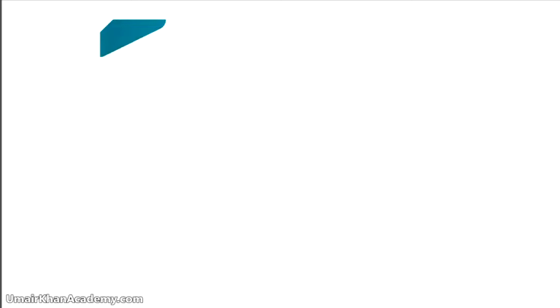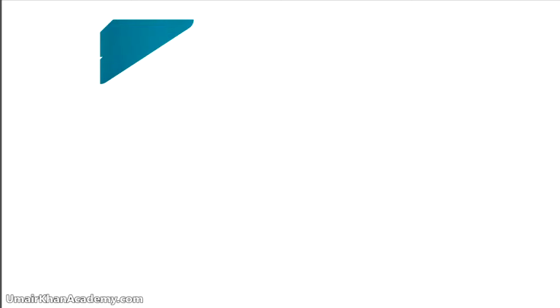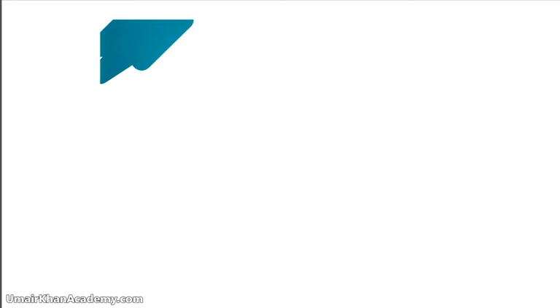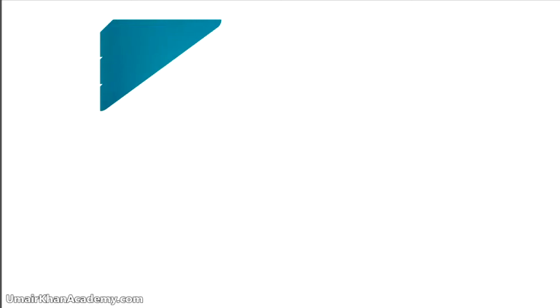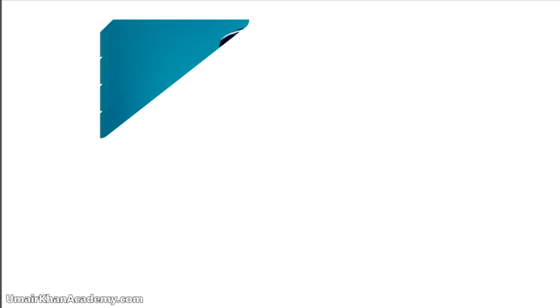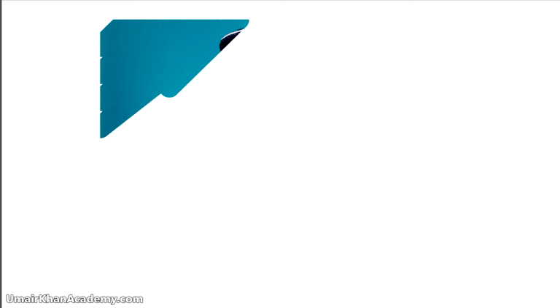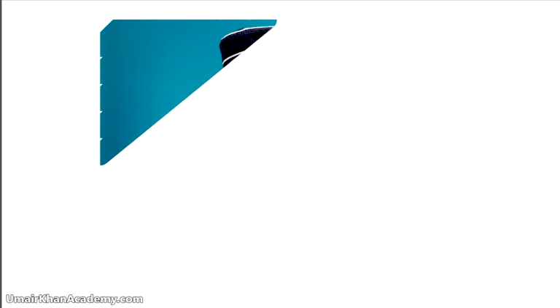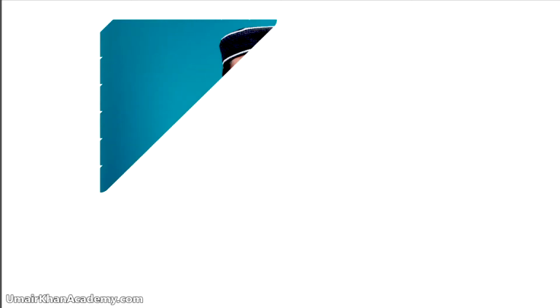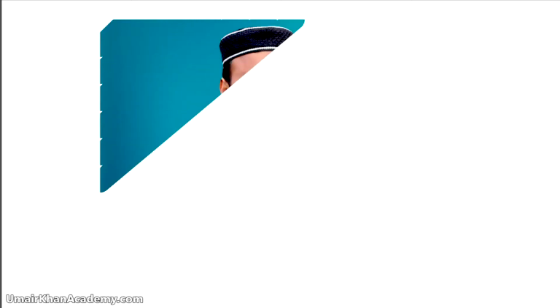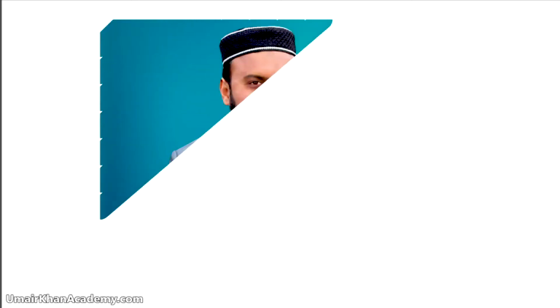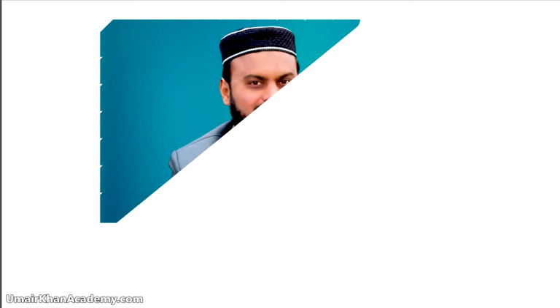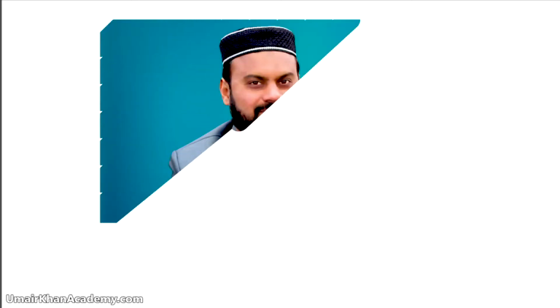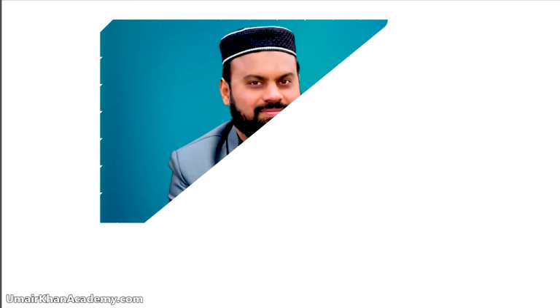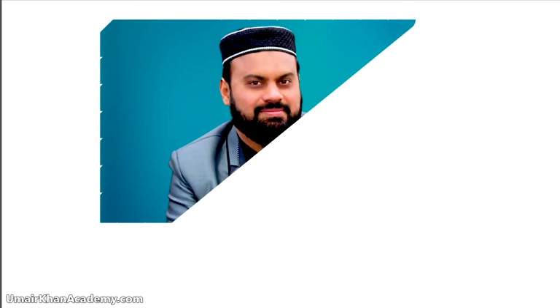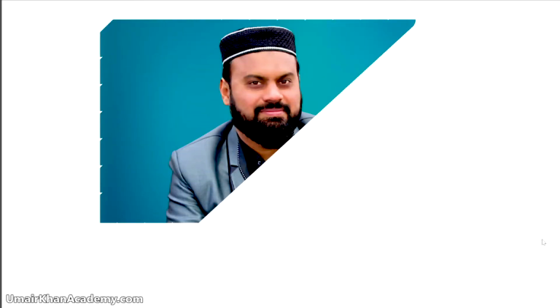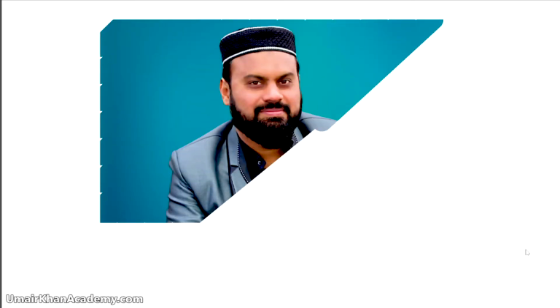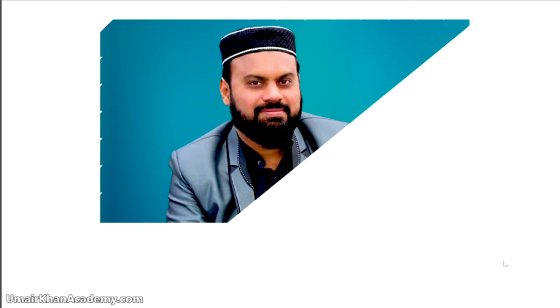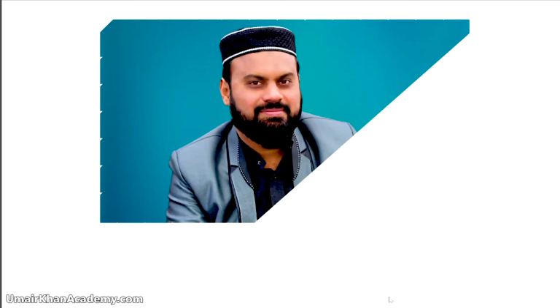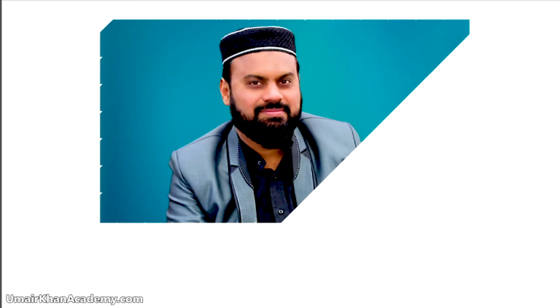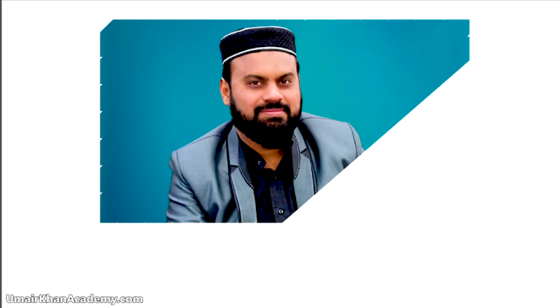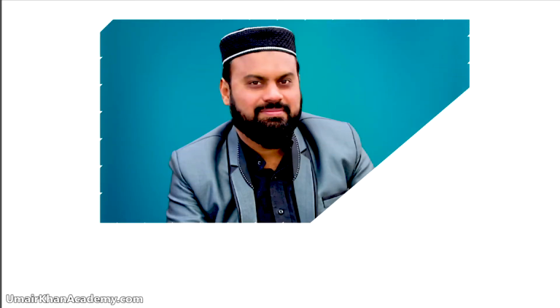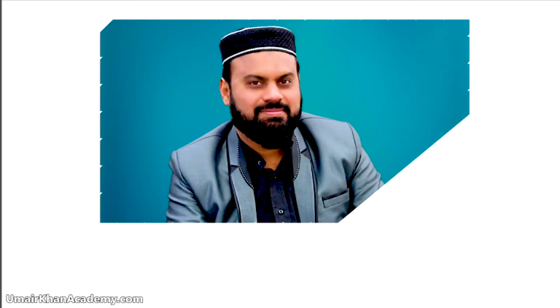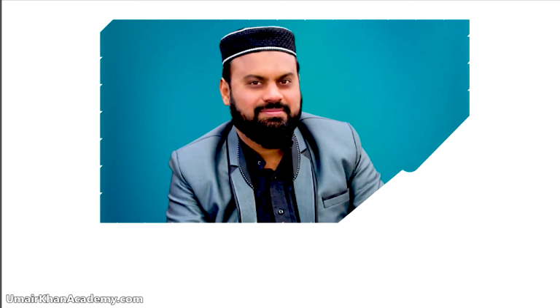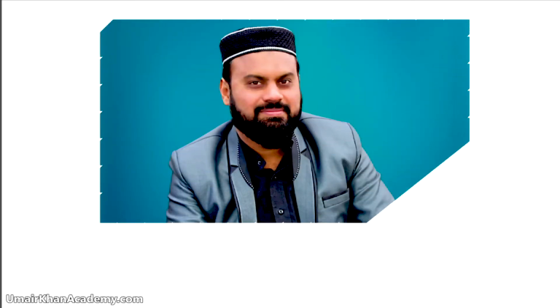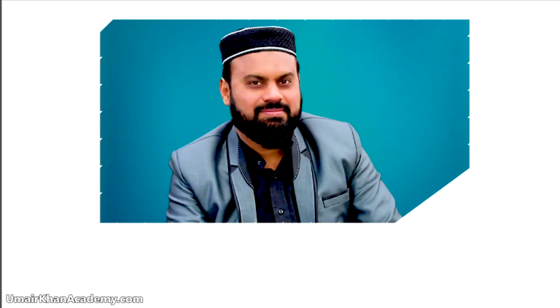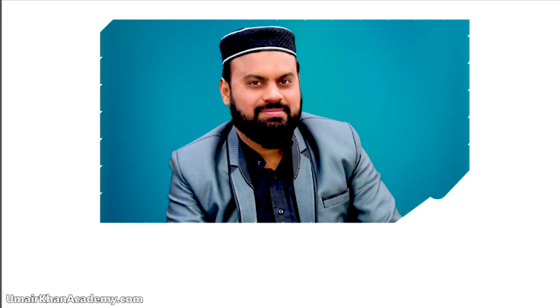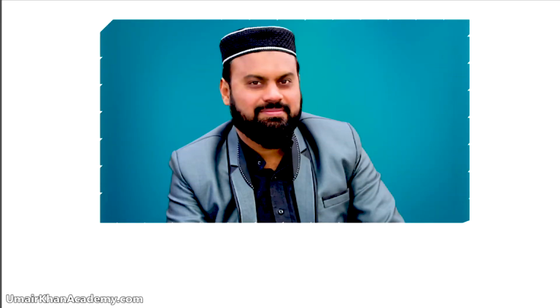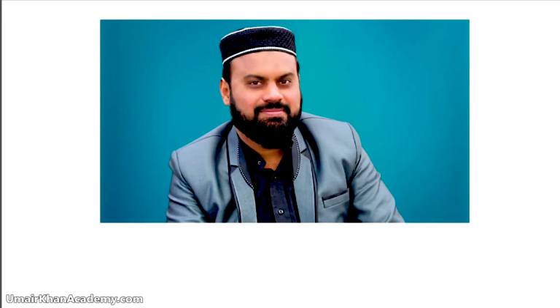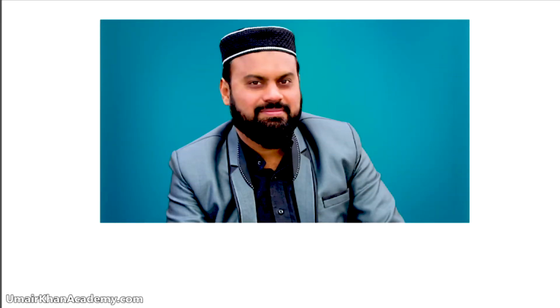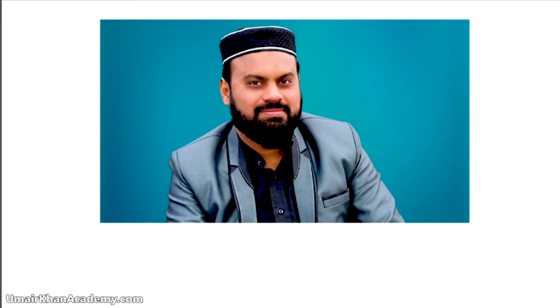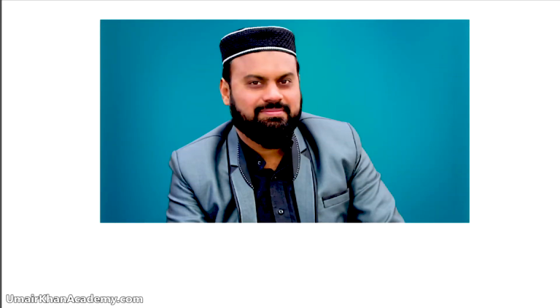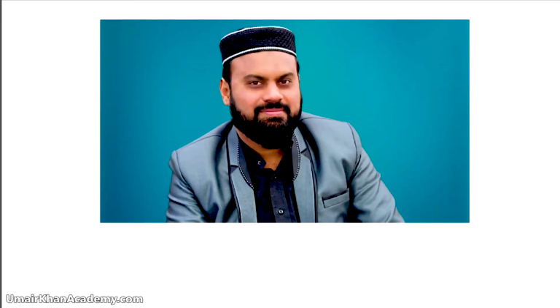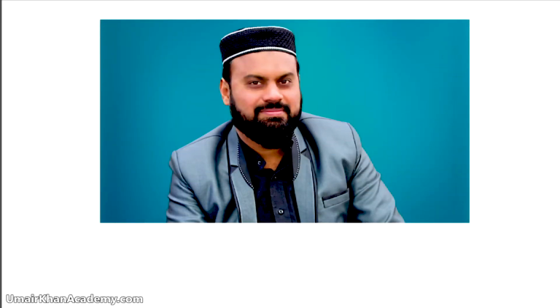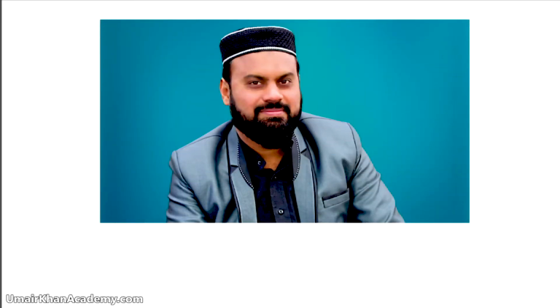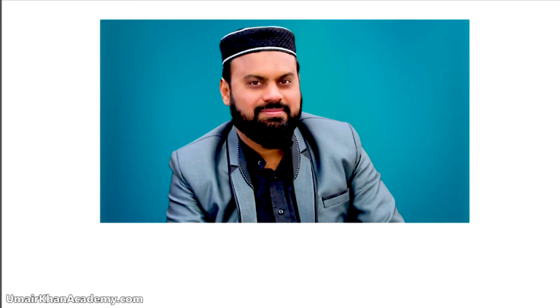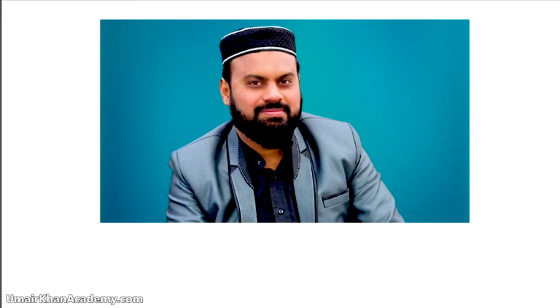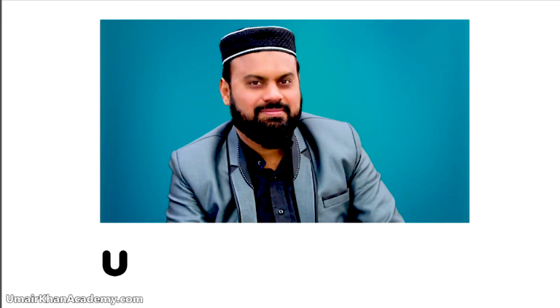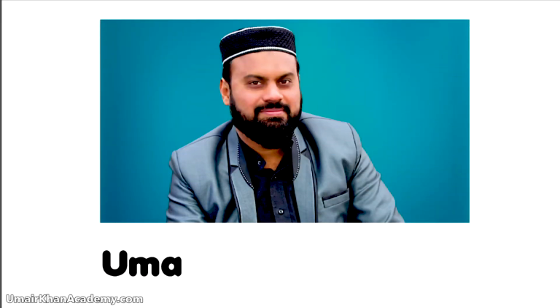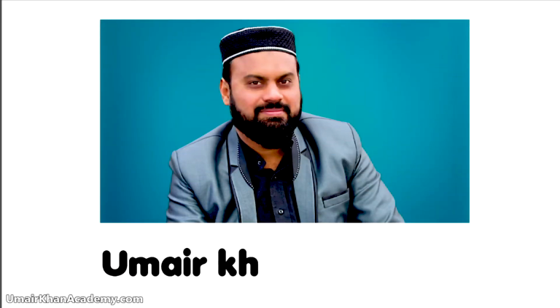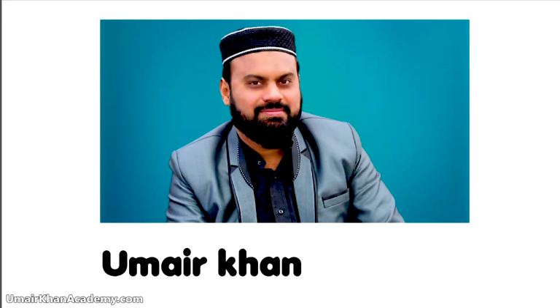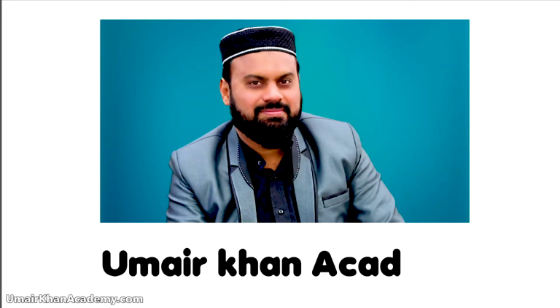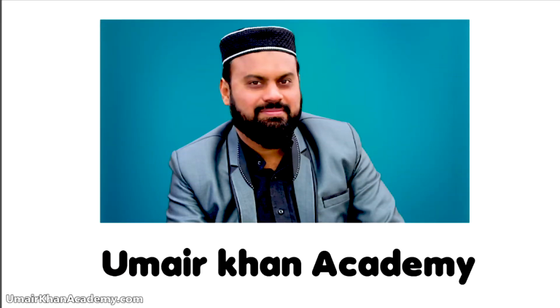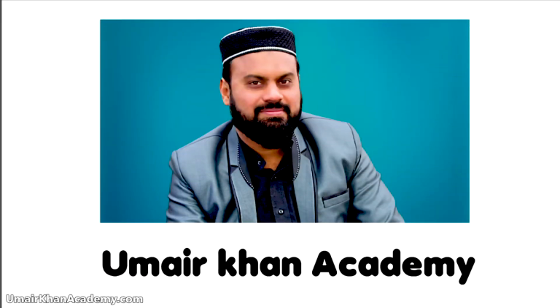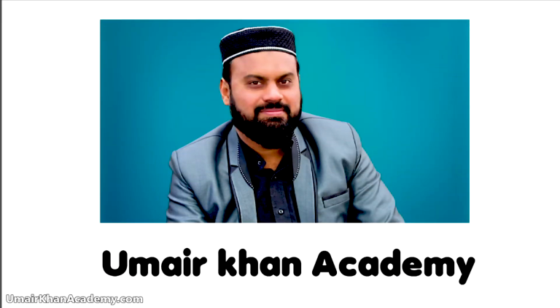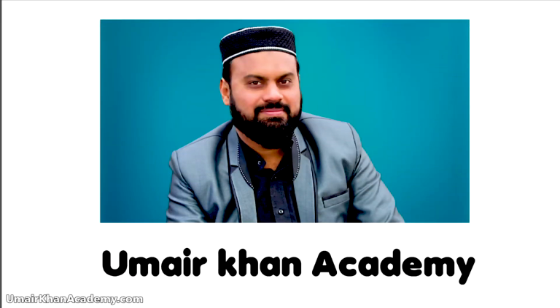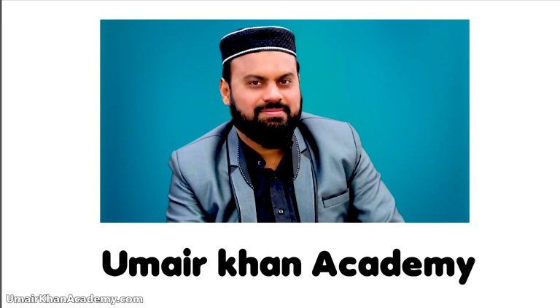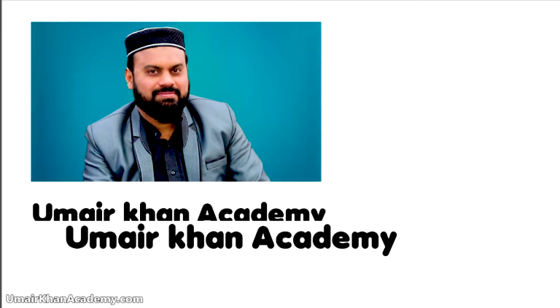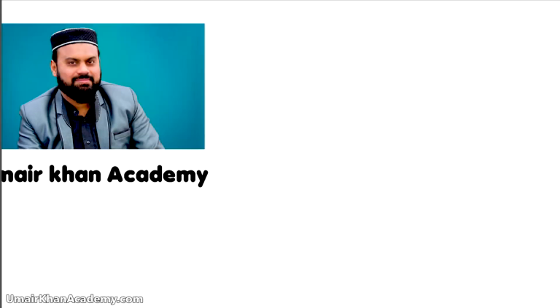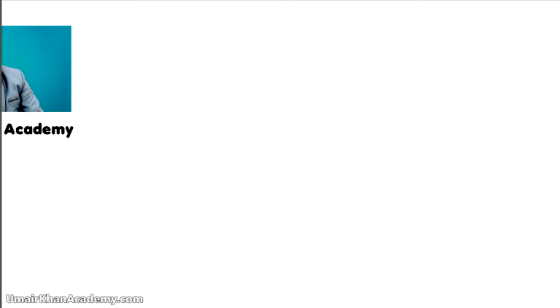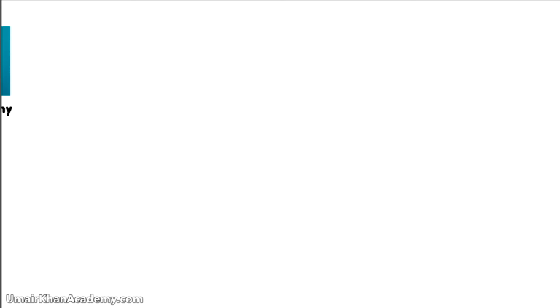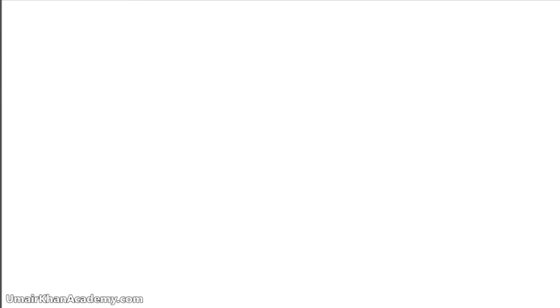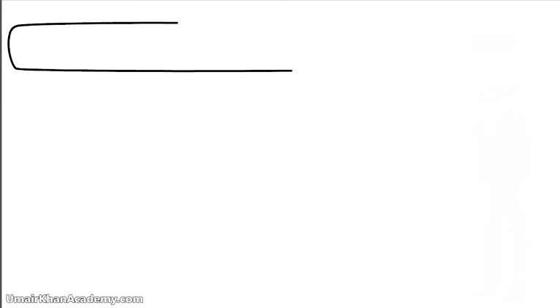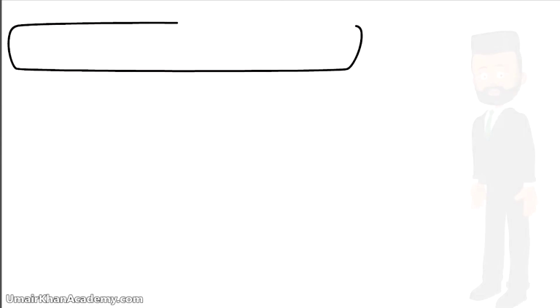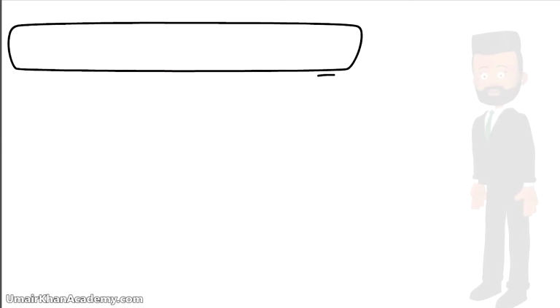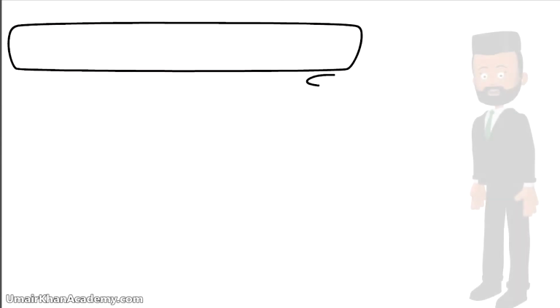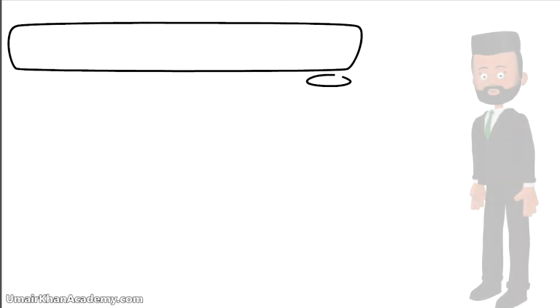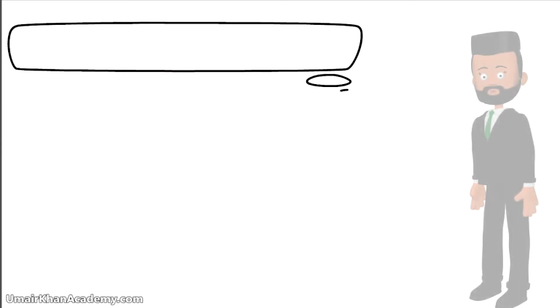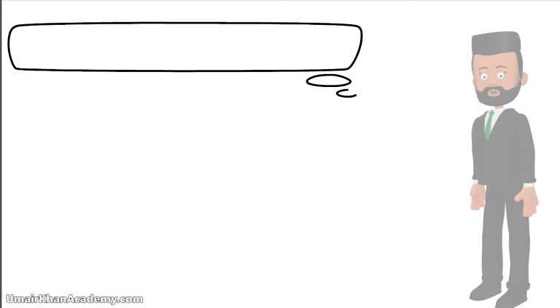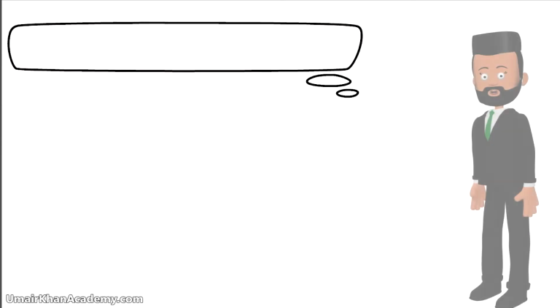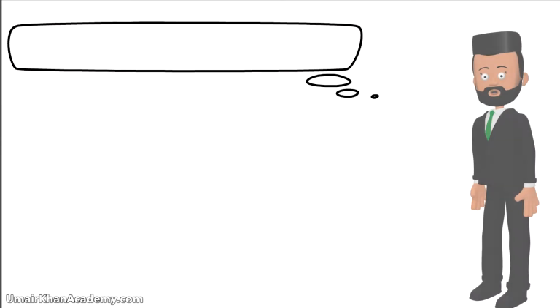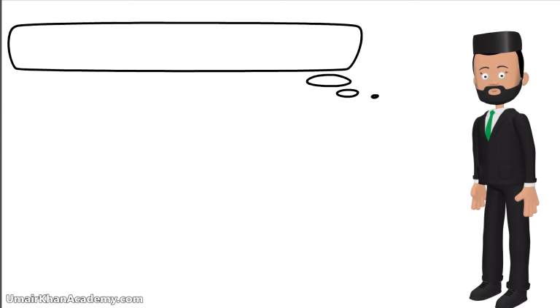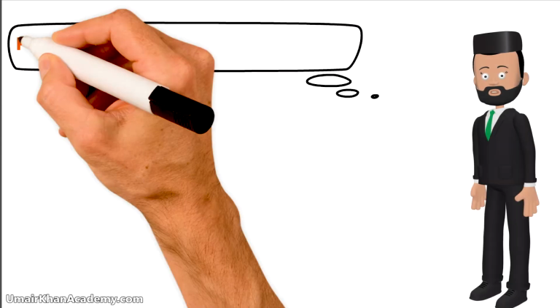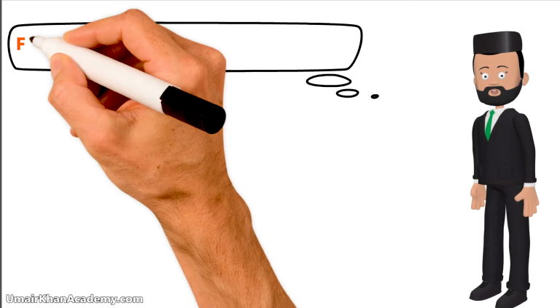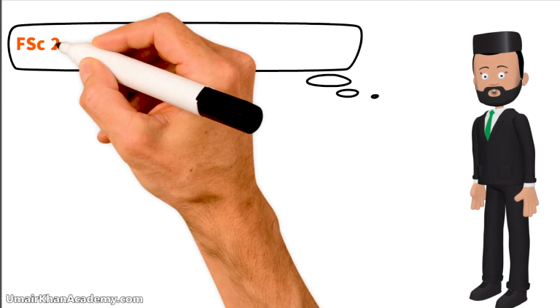Assalamu alaikum dear students, how are you today? You will be fine, I hope so. Today we are in chapter number 4.